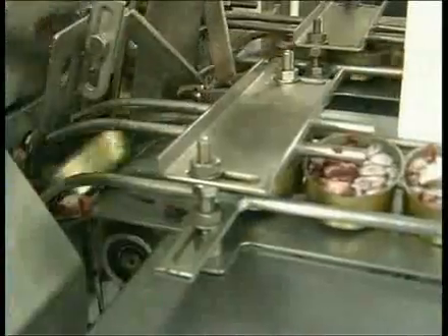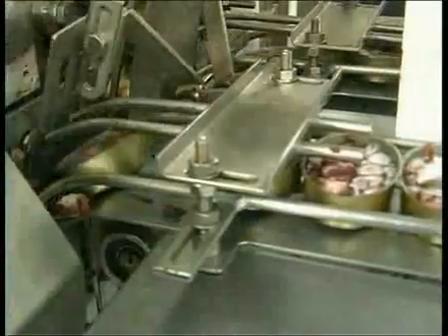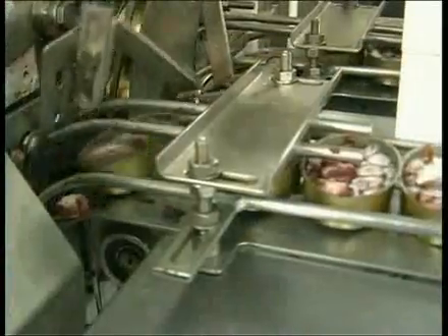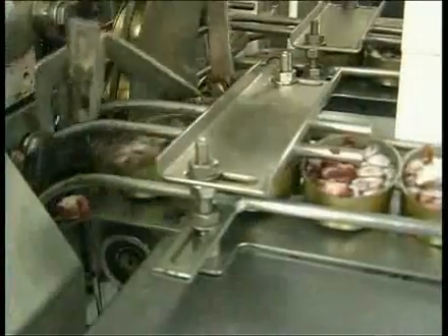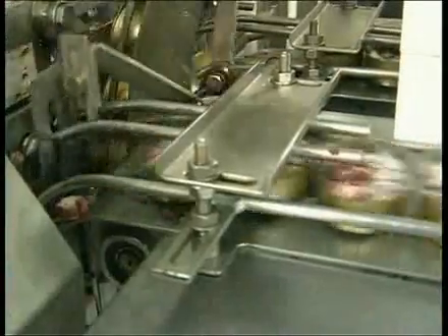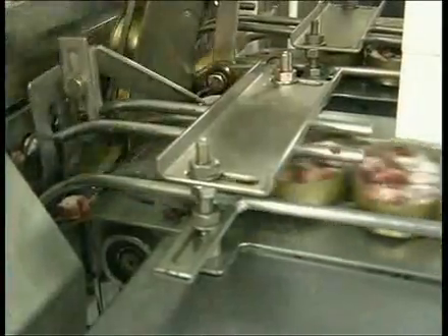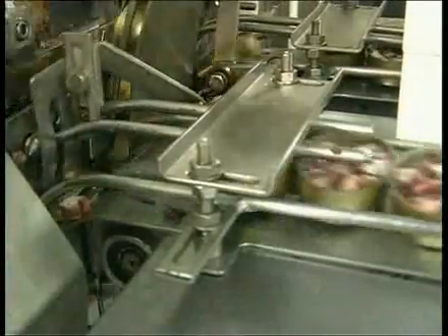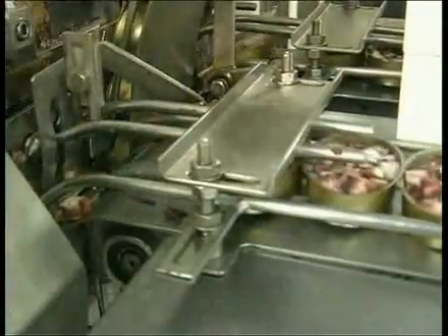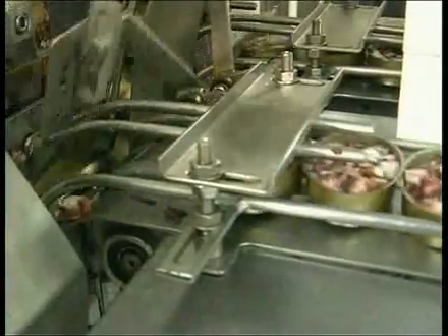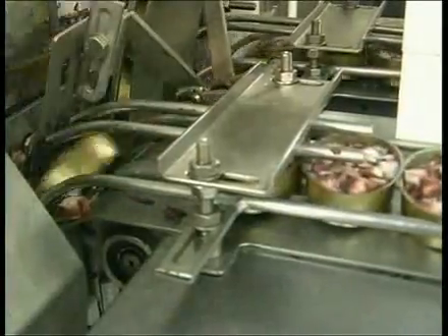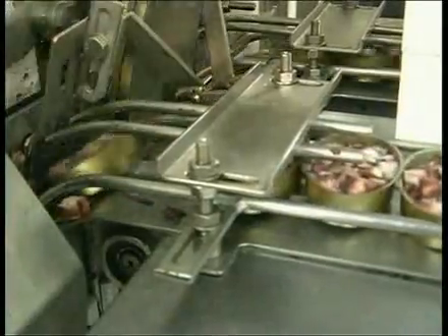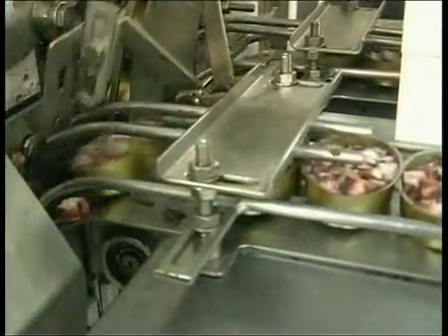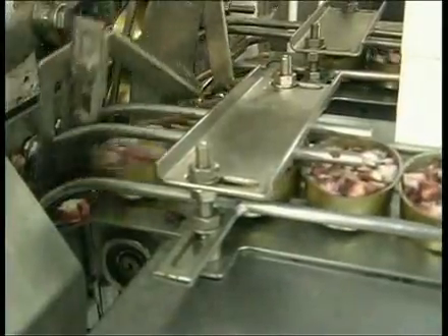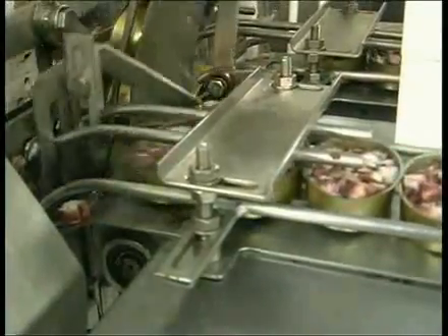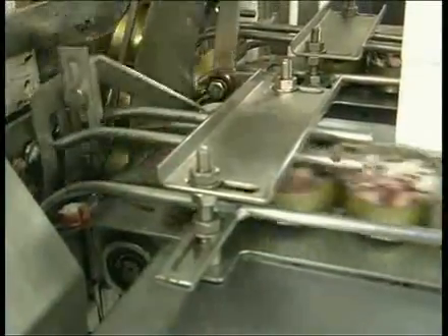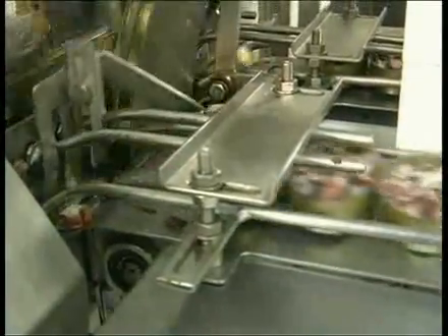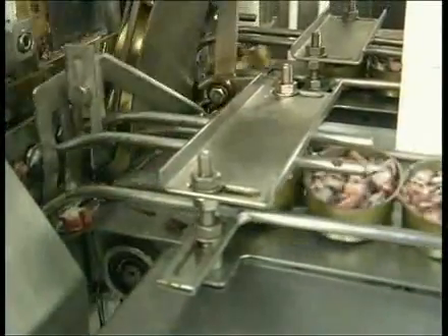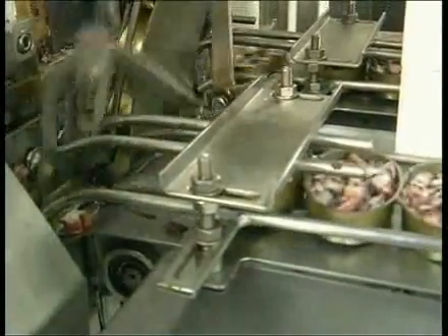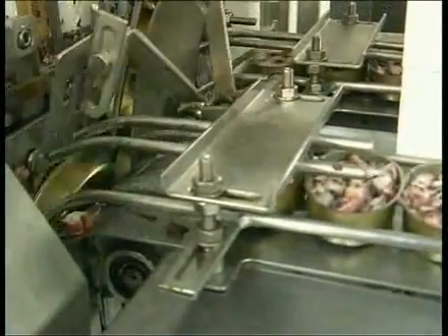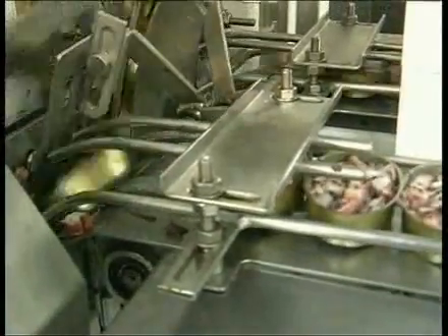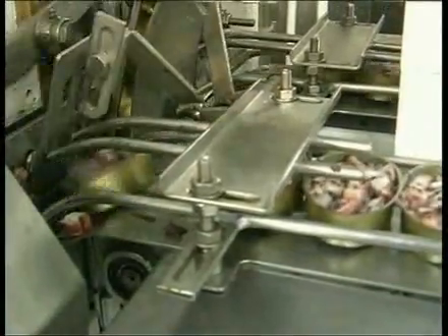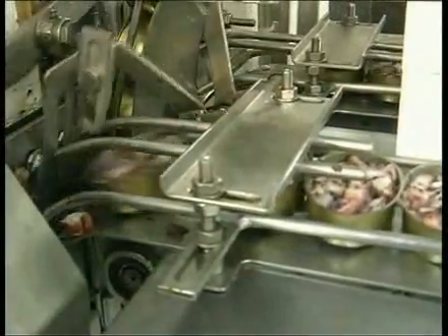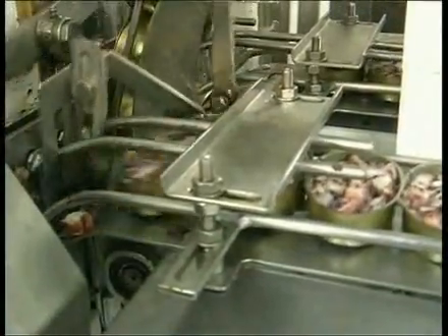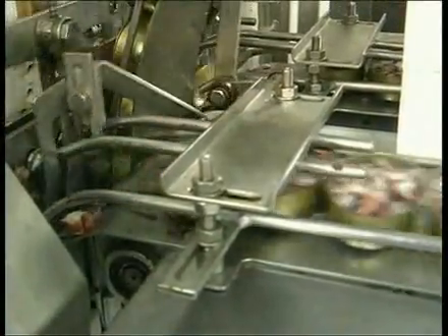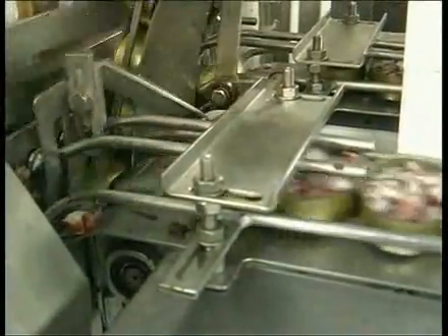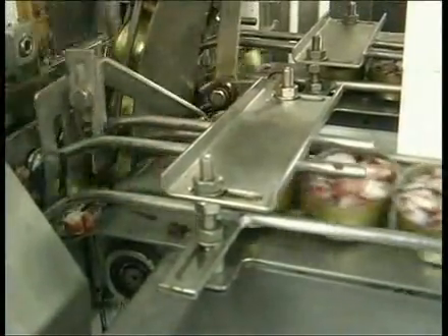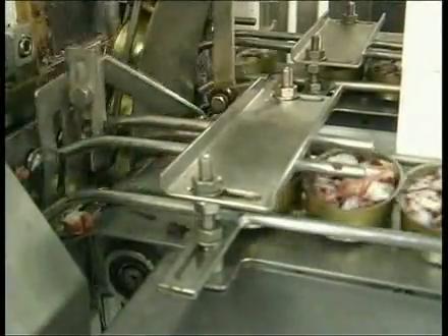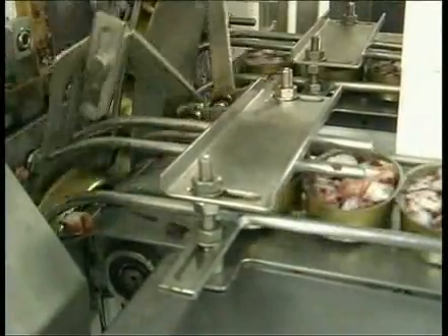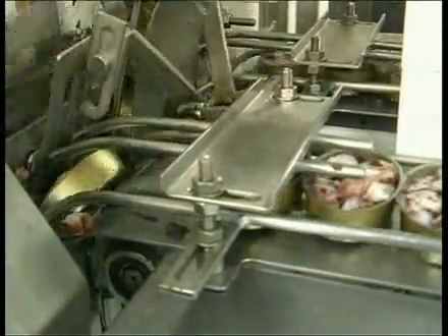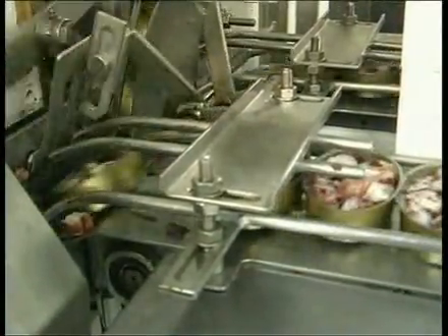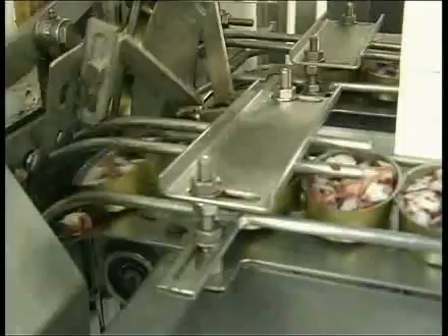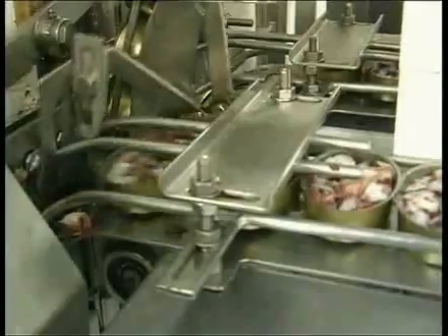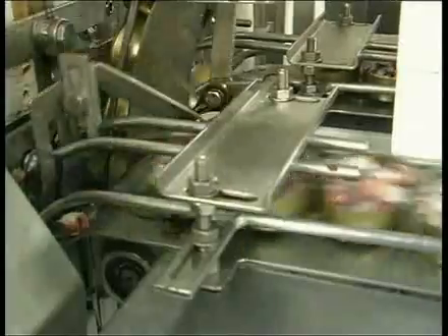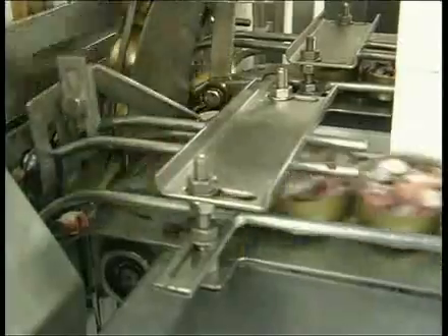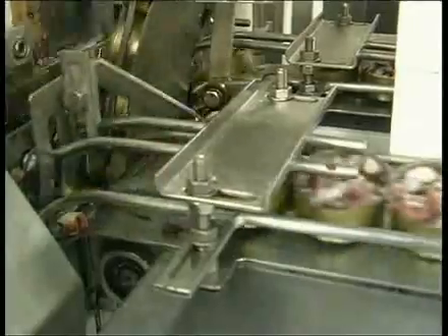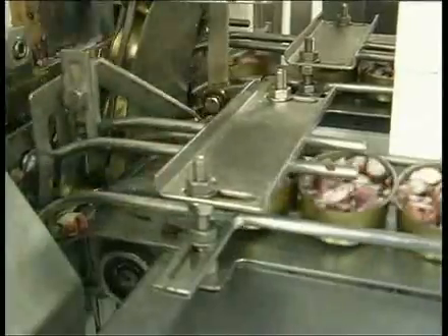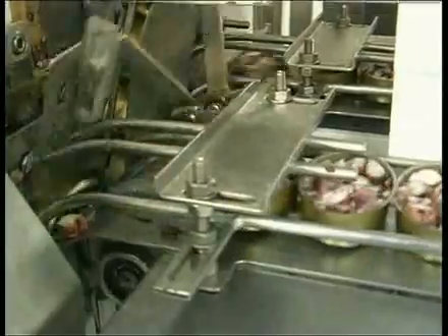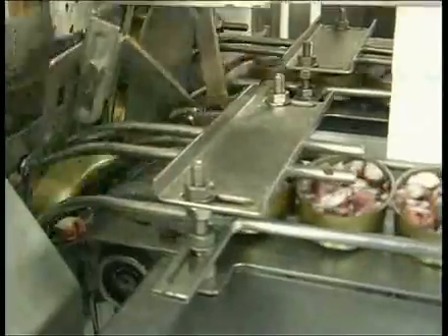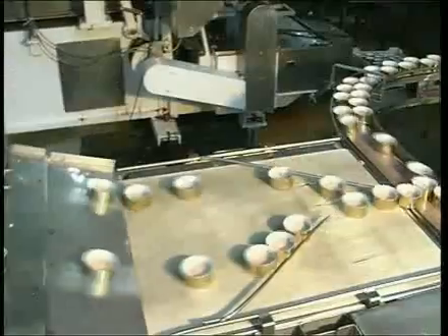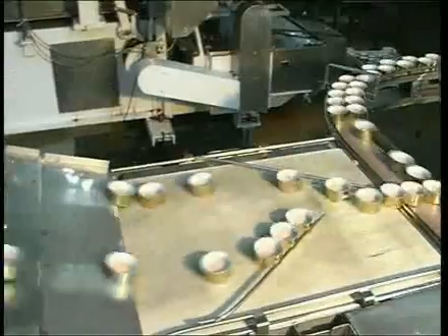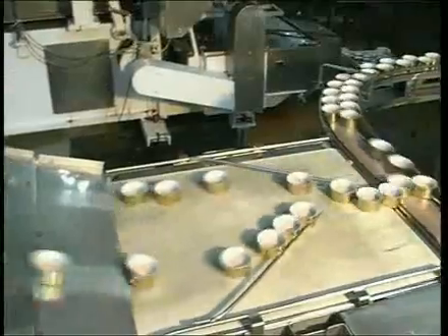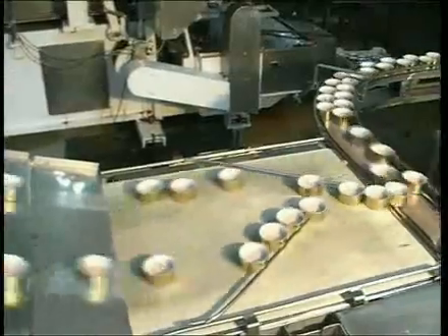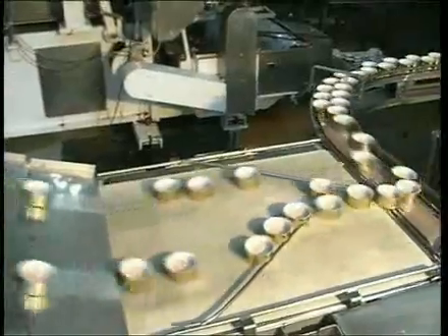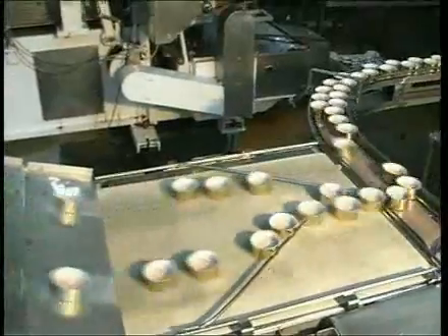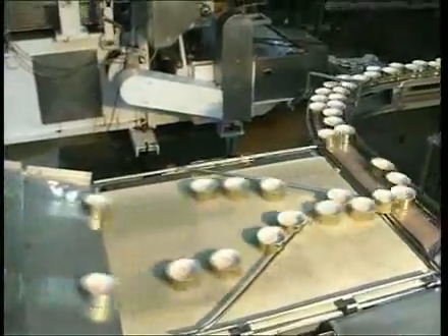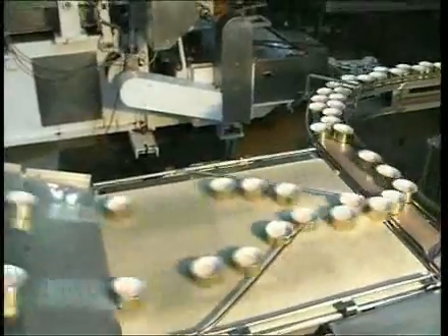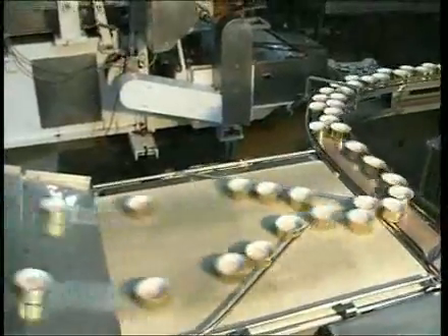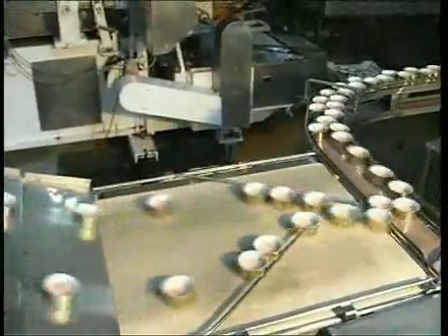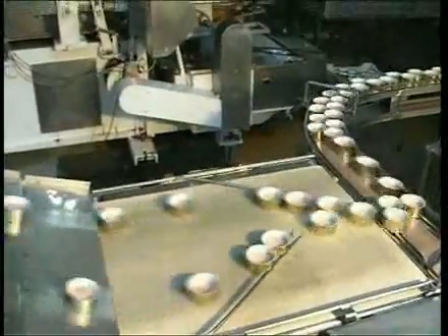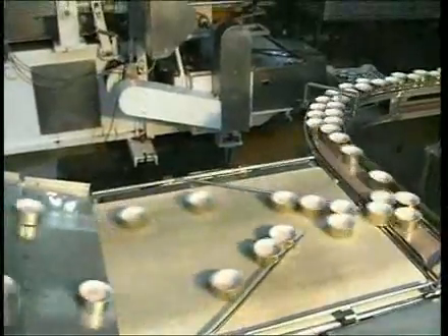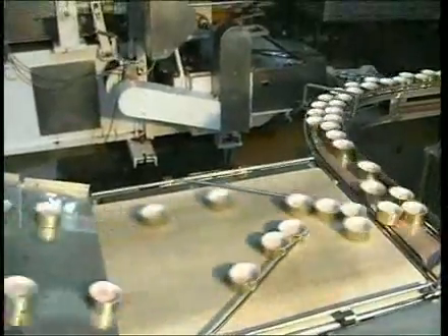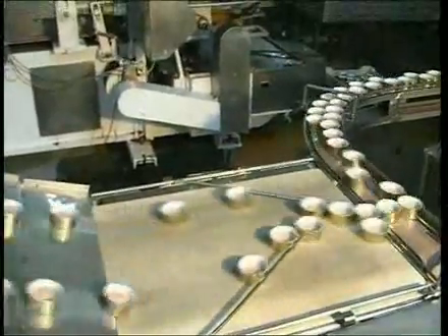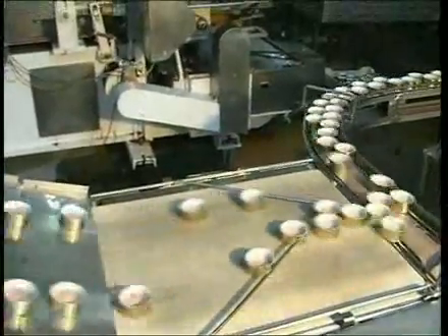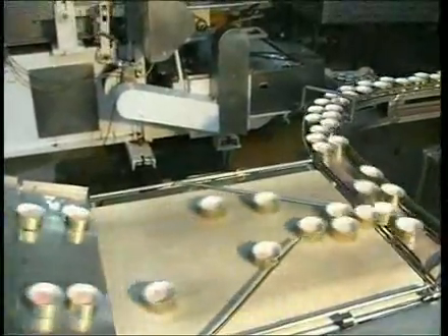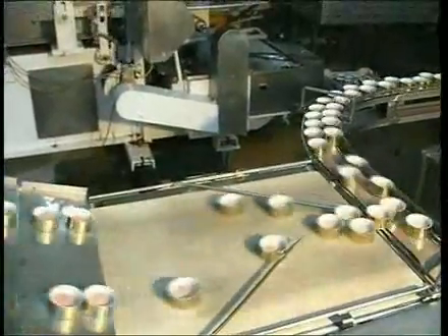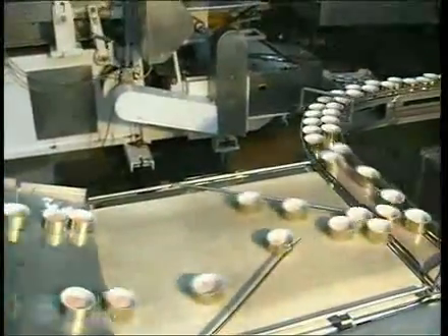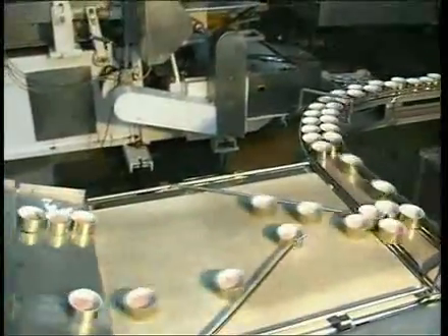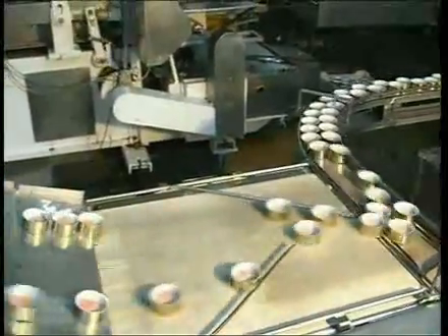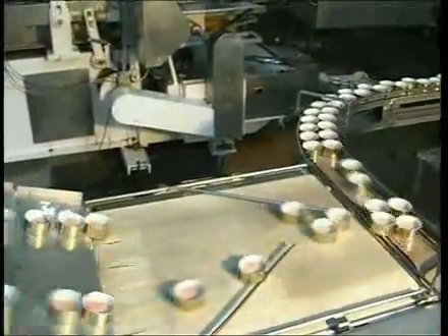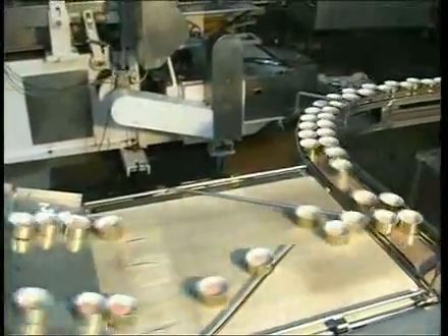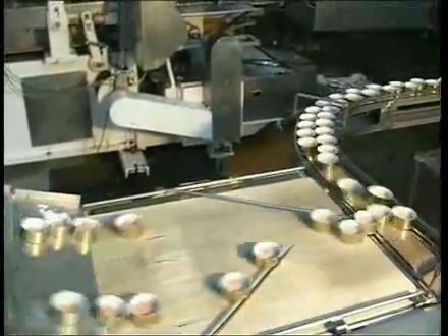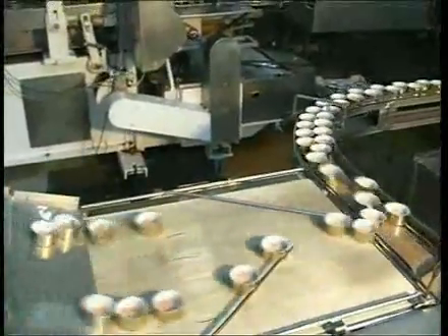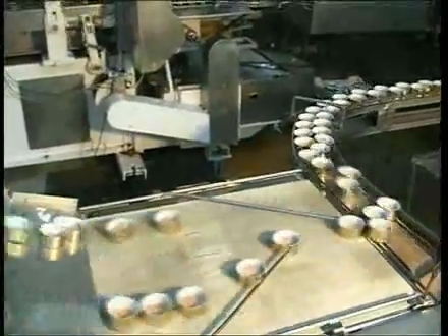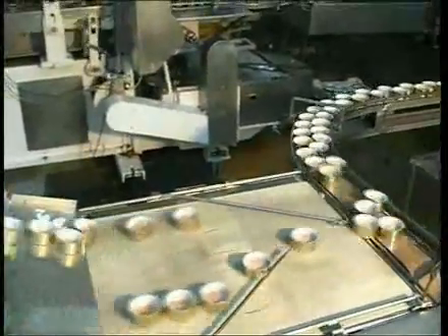This system we have implemented provides us with great versatility to pack tuna, octopus, calamari, vegetables and other food.